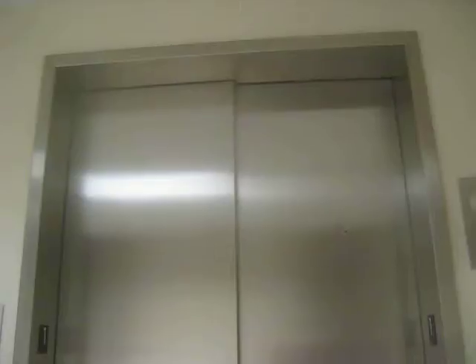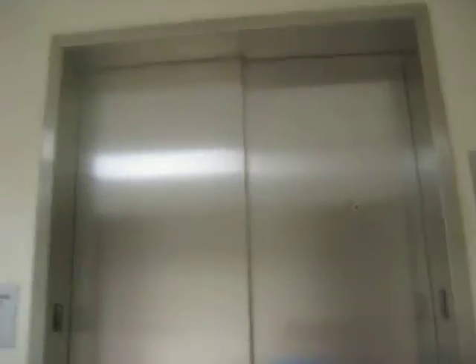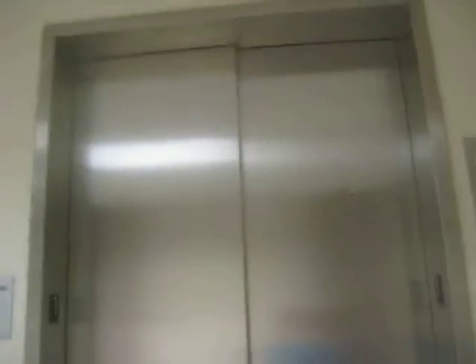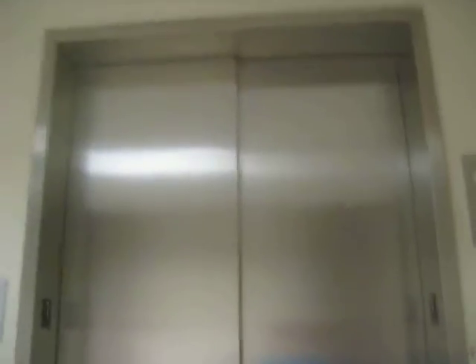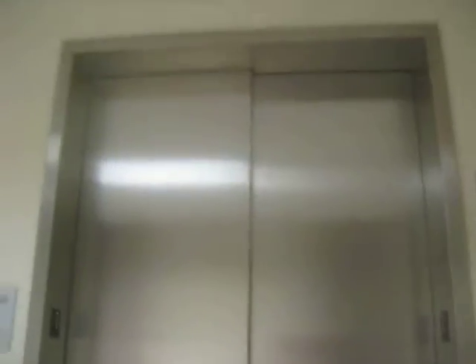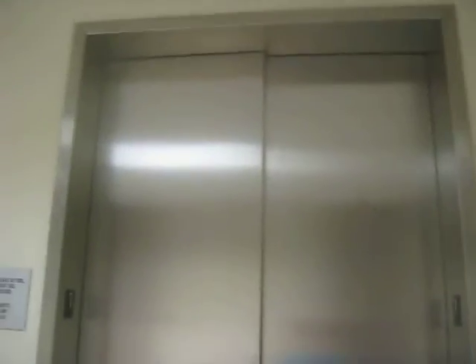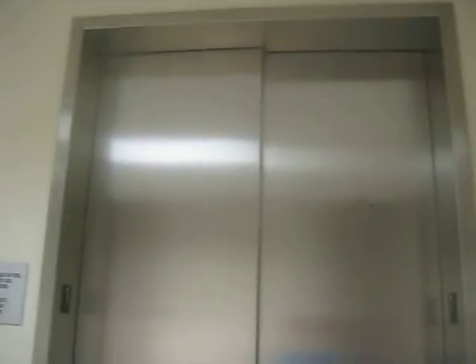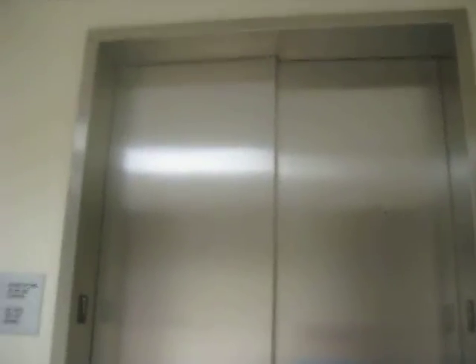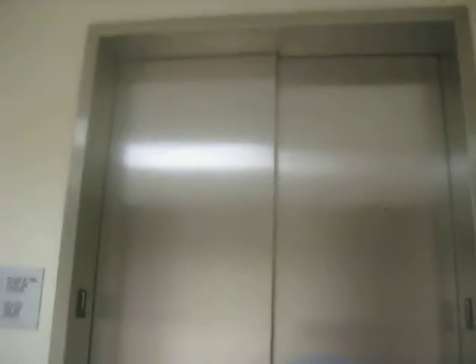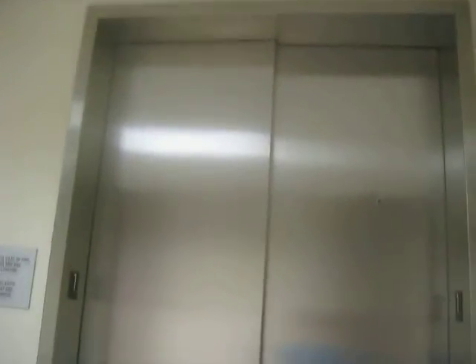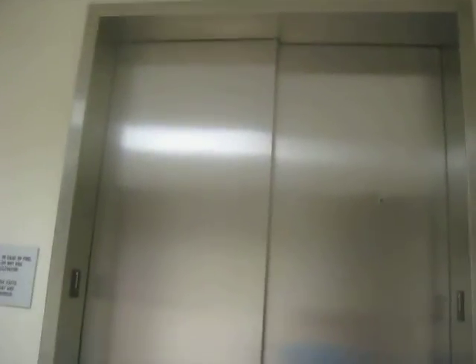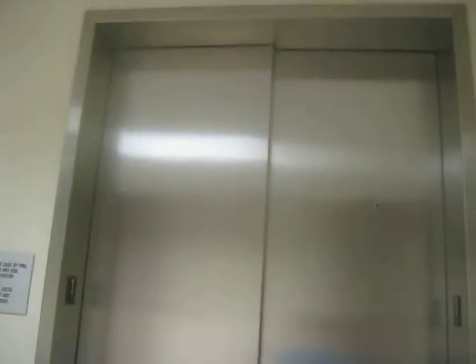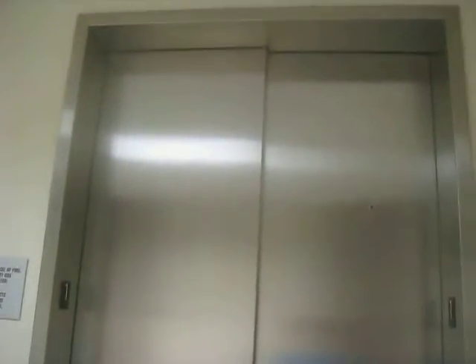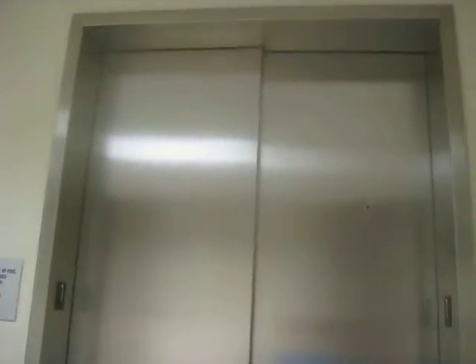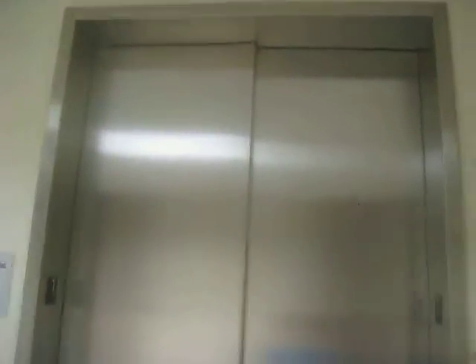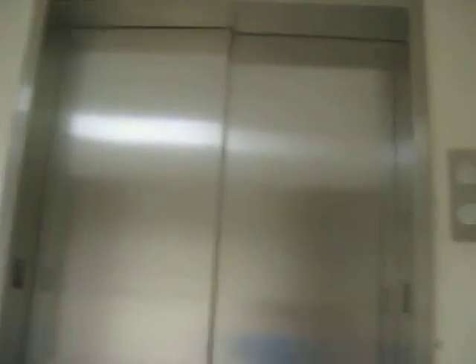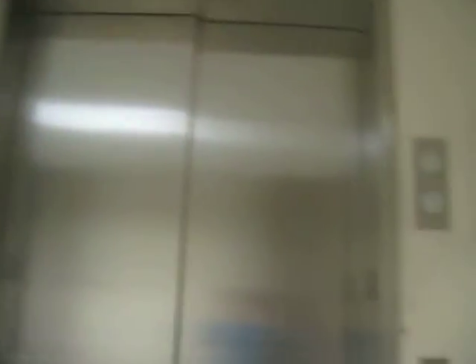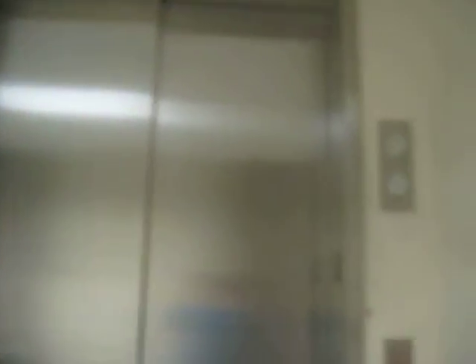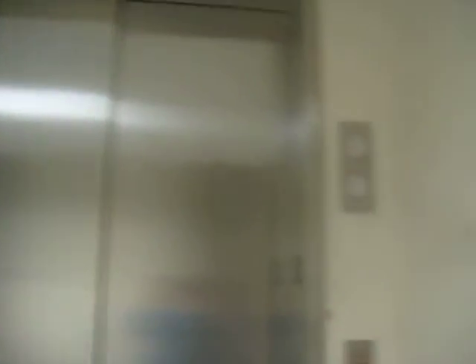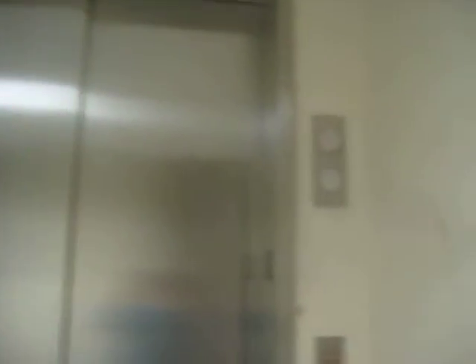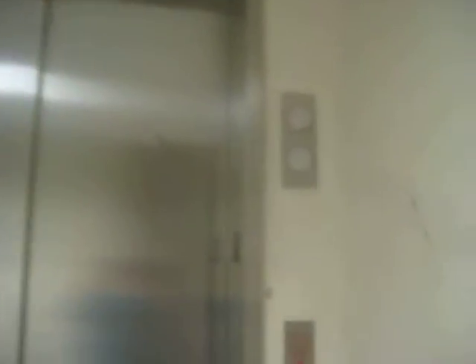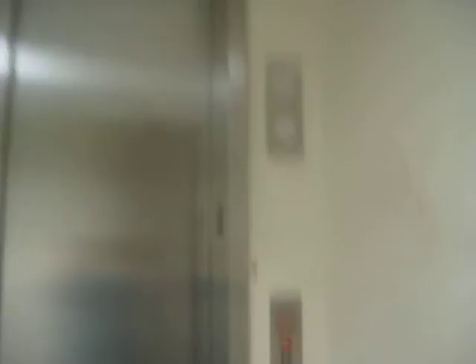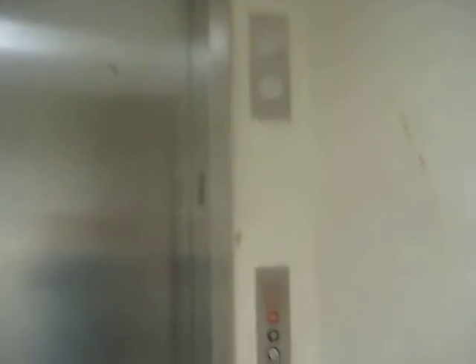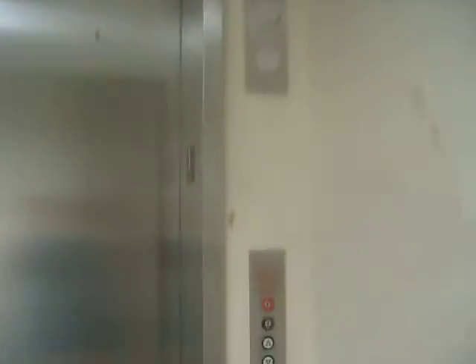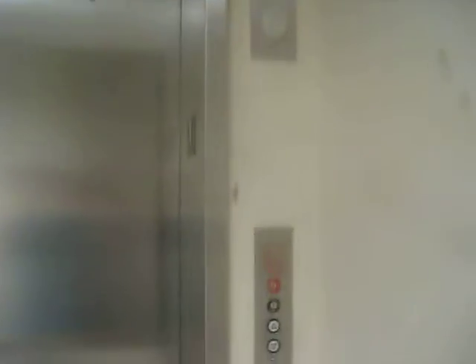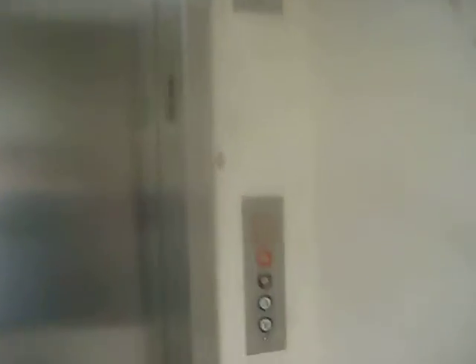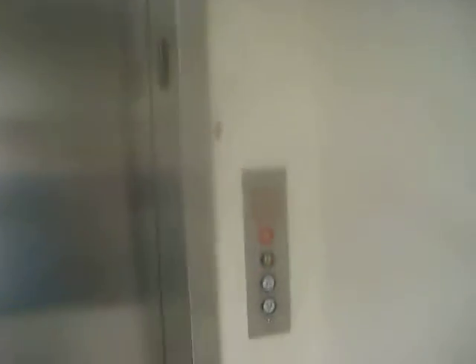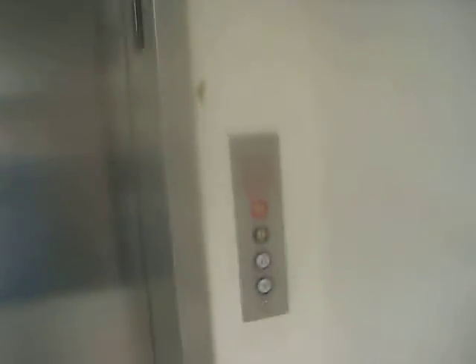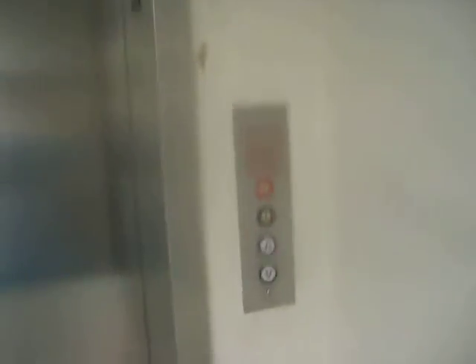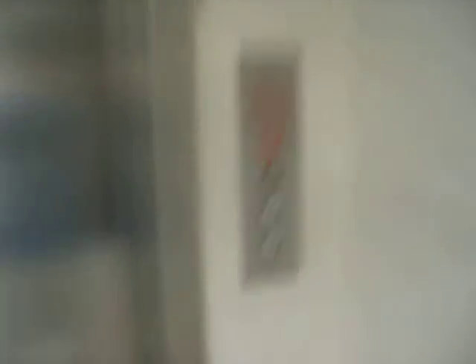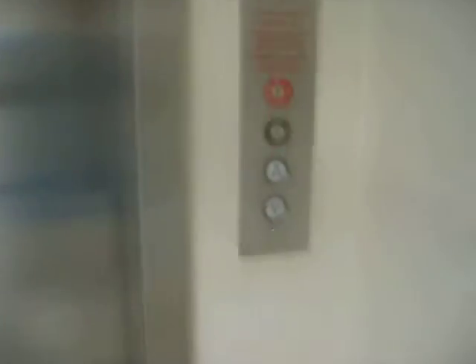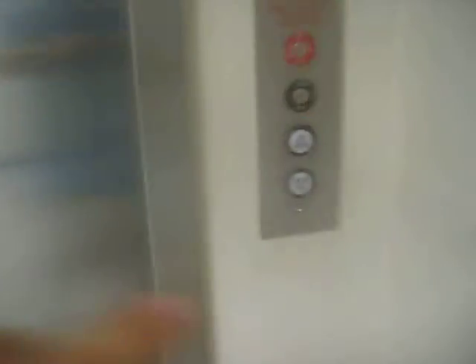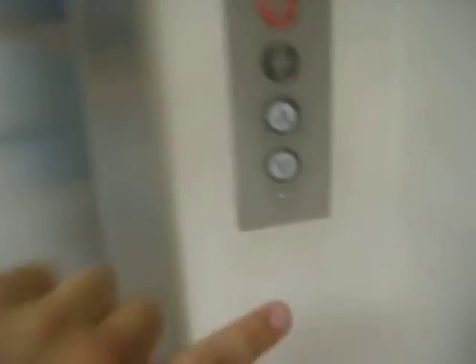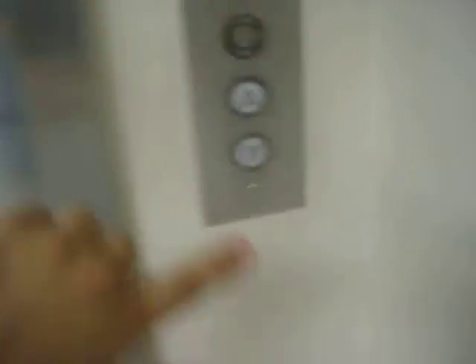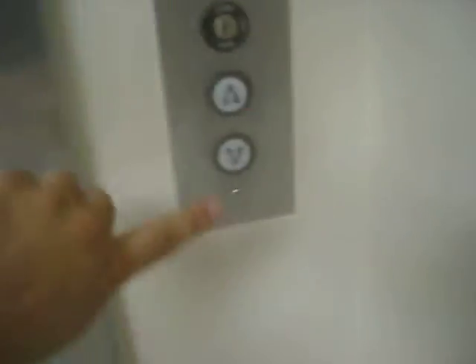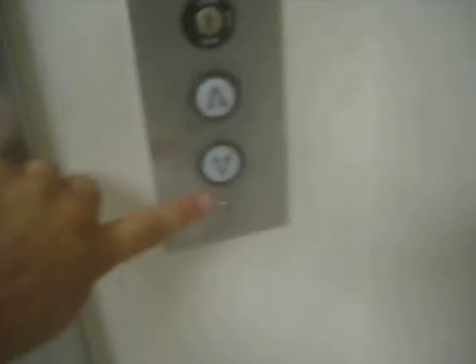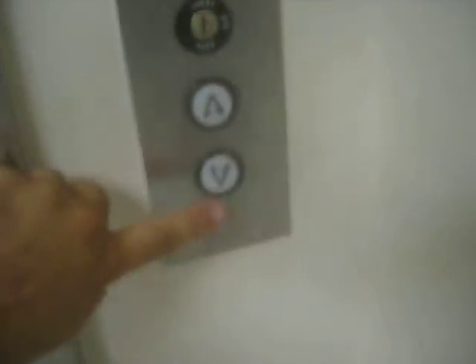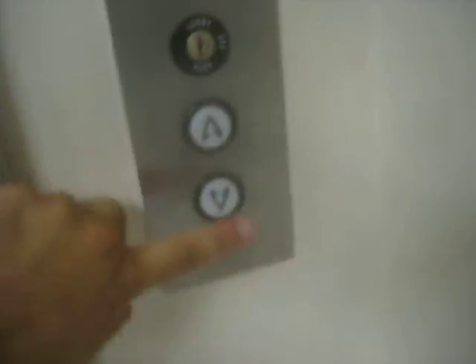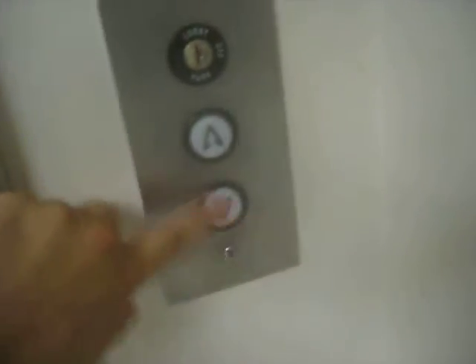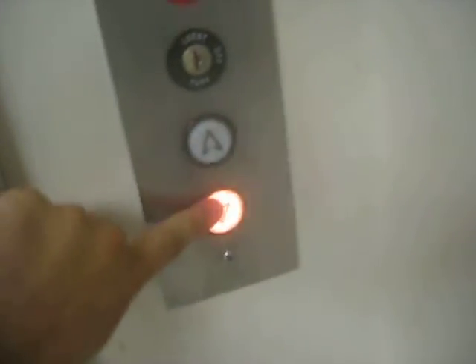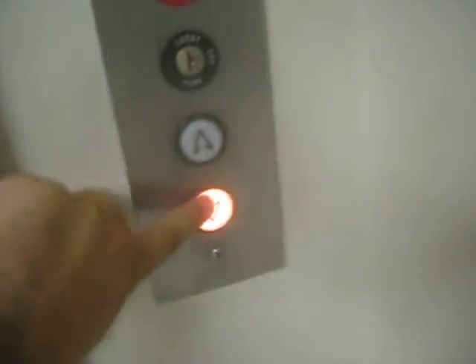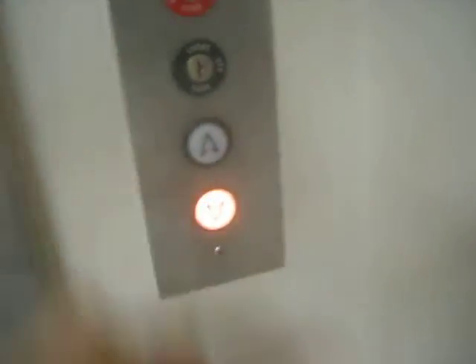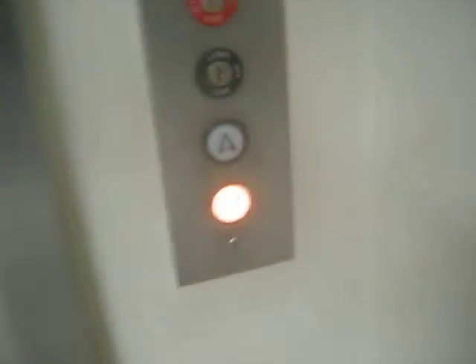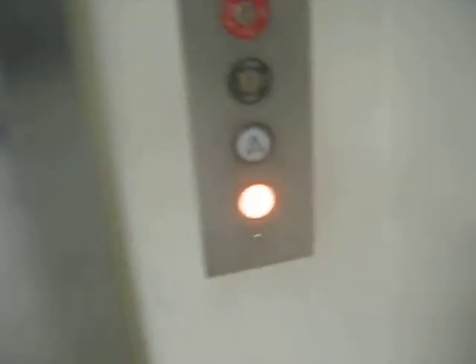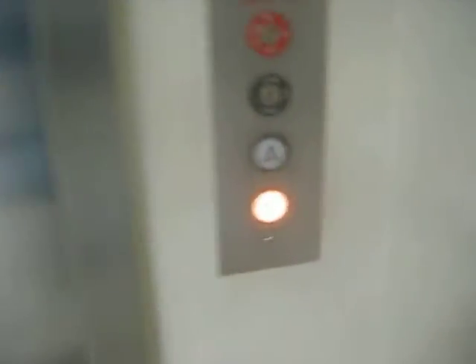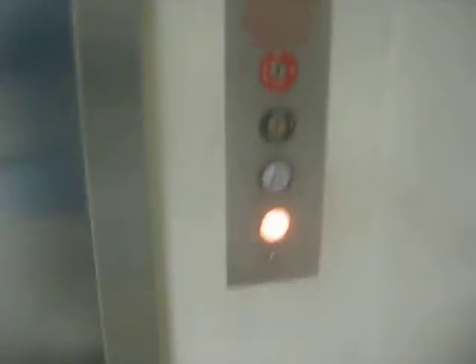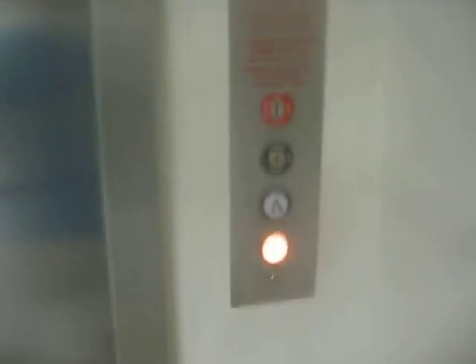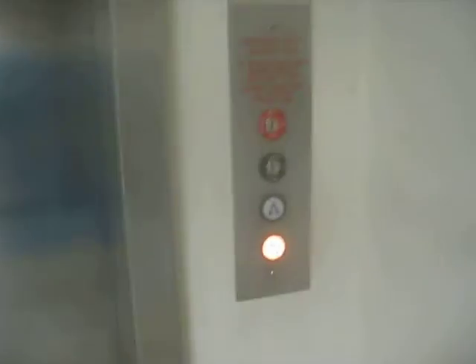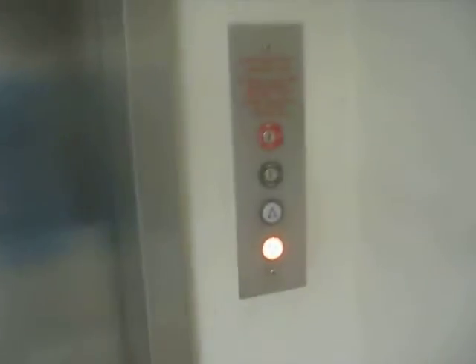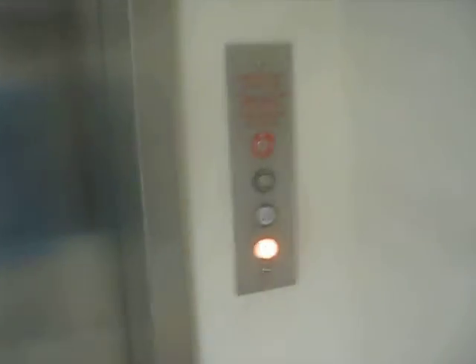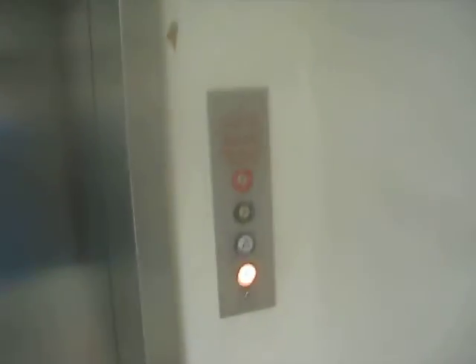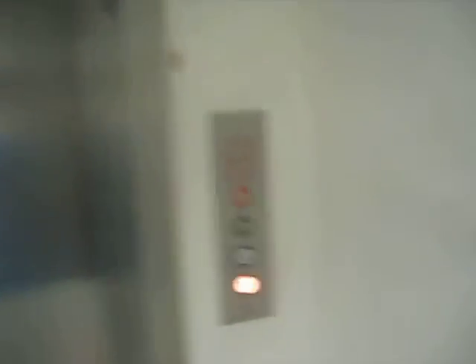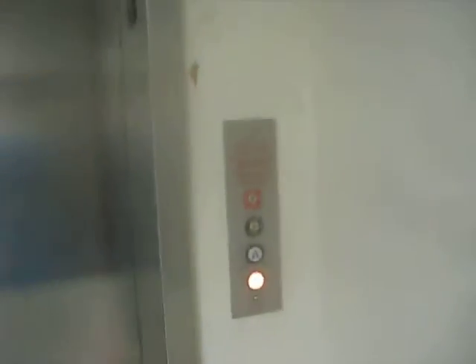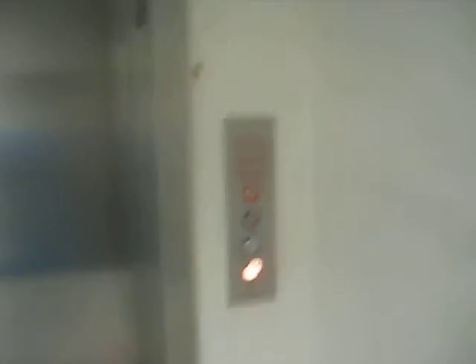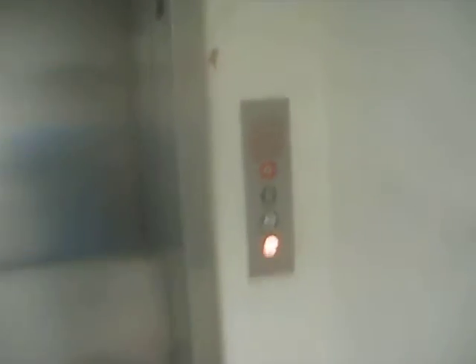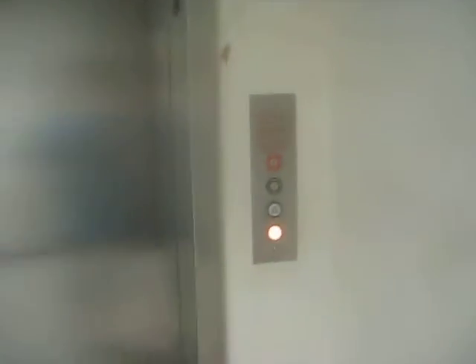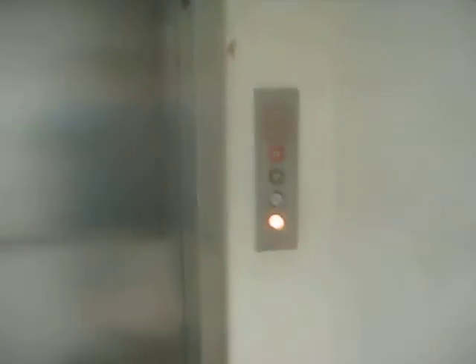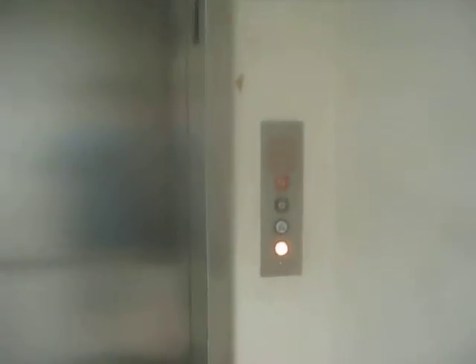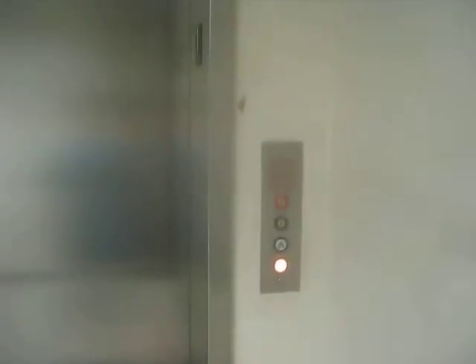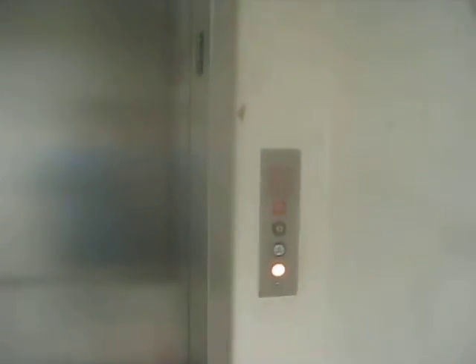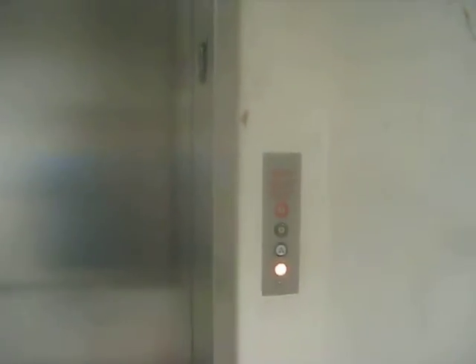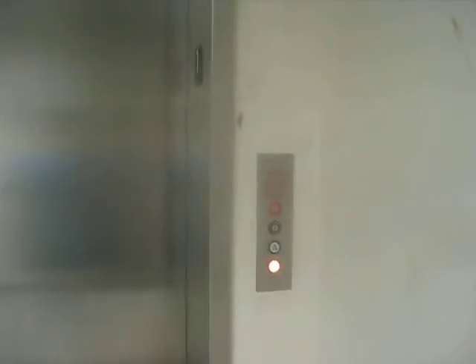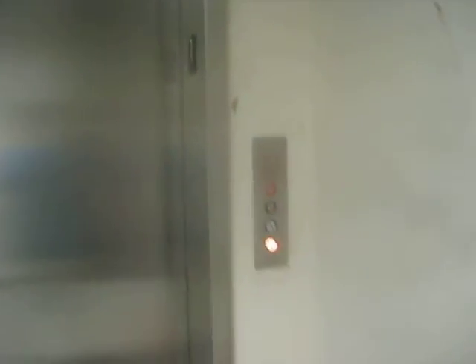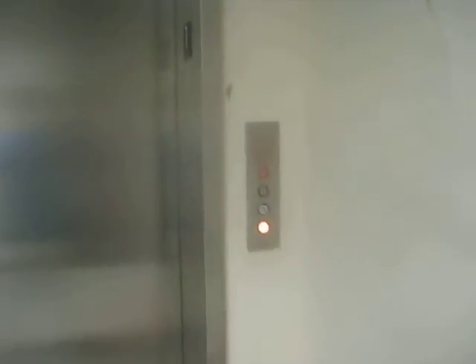Here we come to the service elevator at Lookout Plaza 2. Looks like a ThyssenKrupp as well.